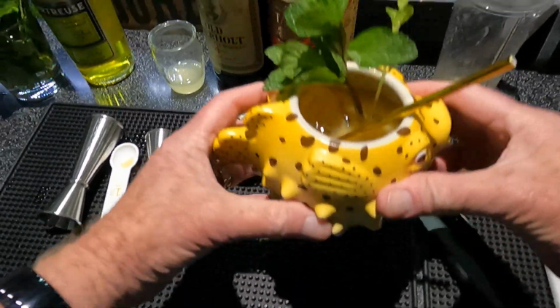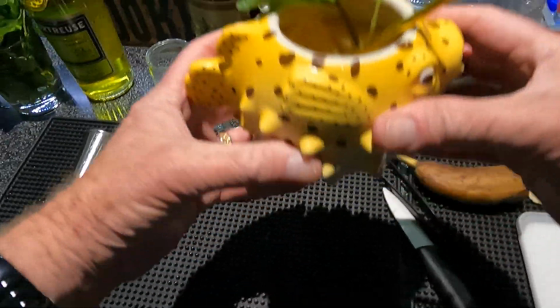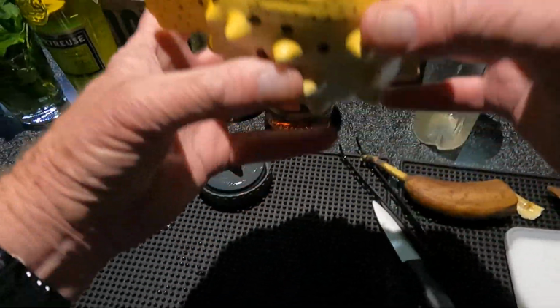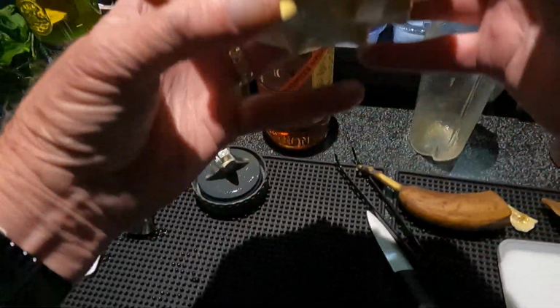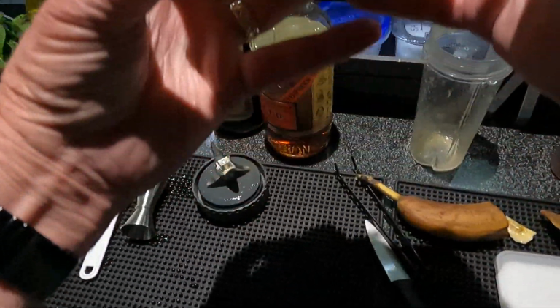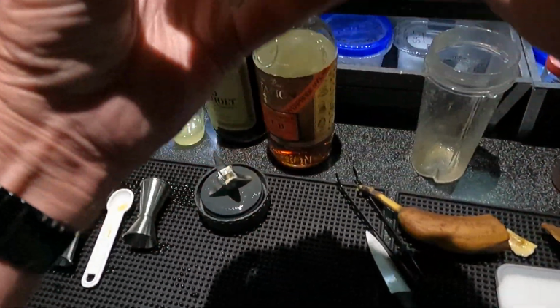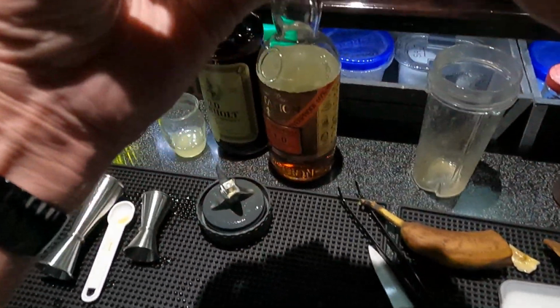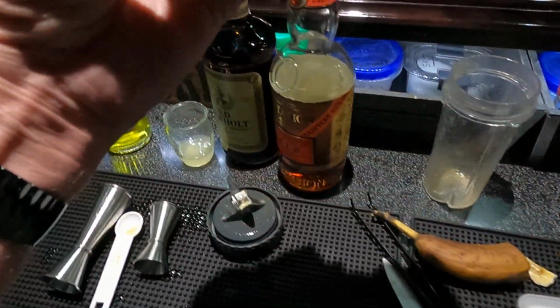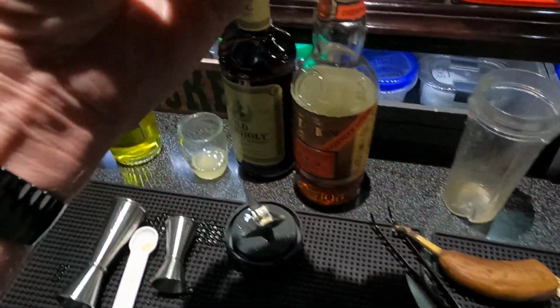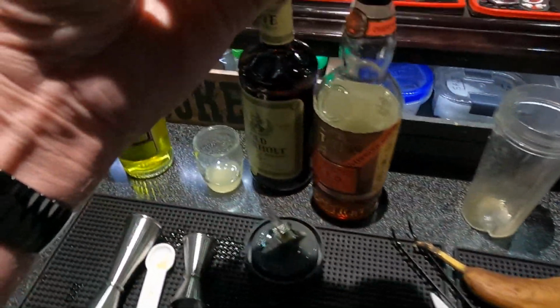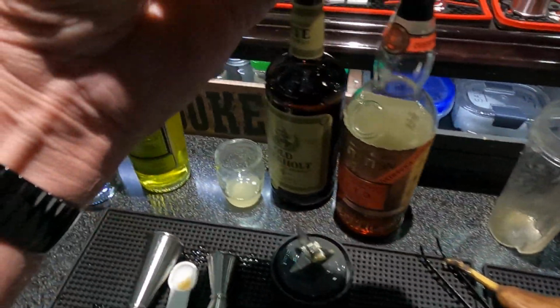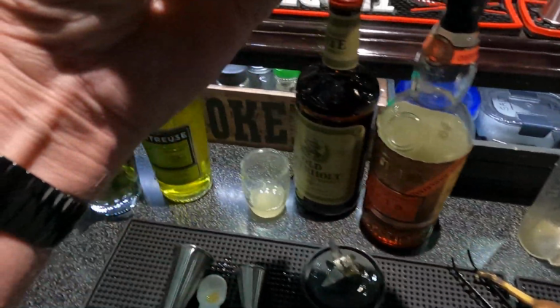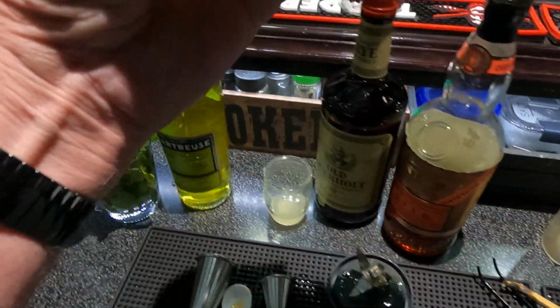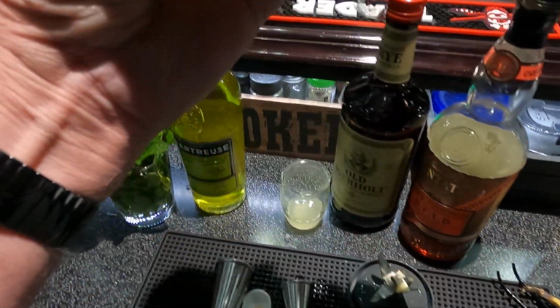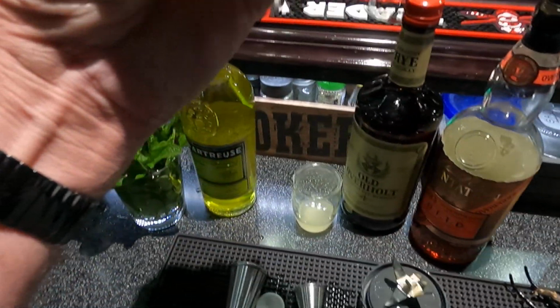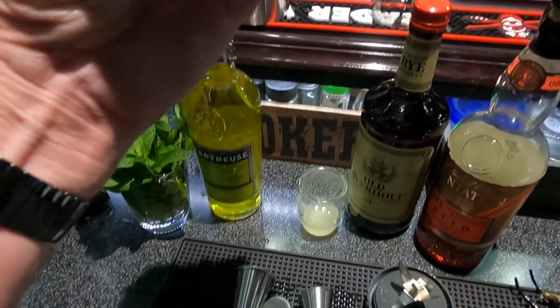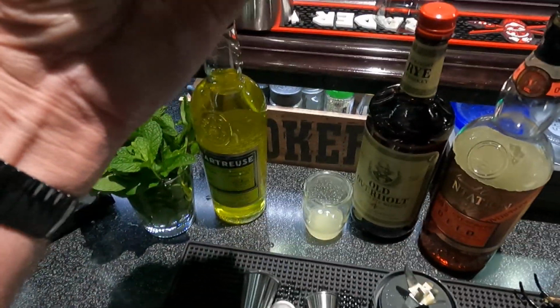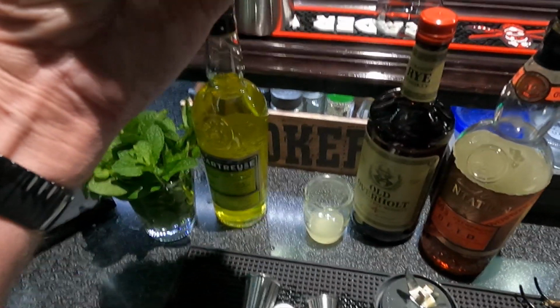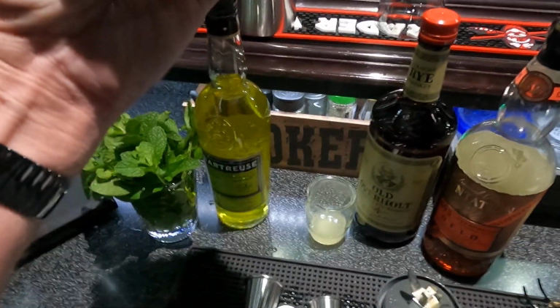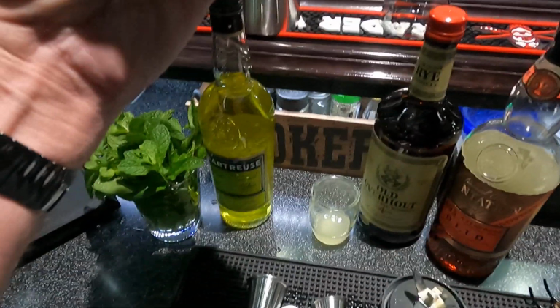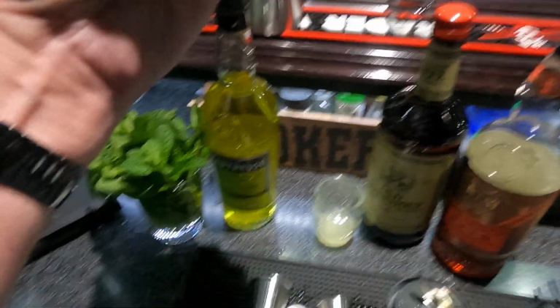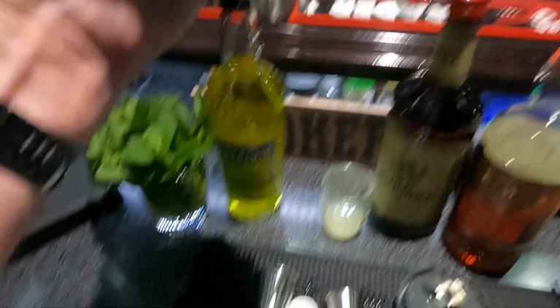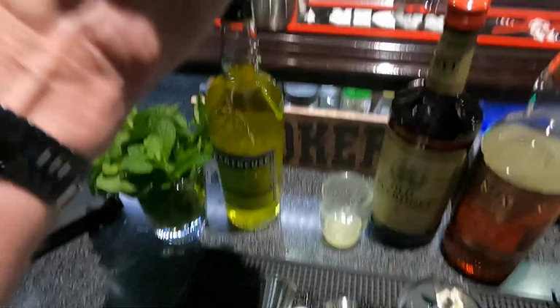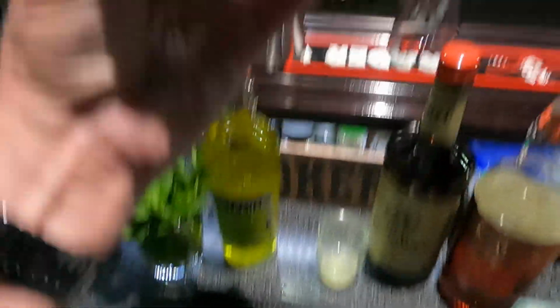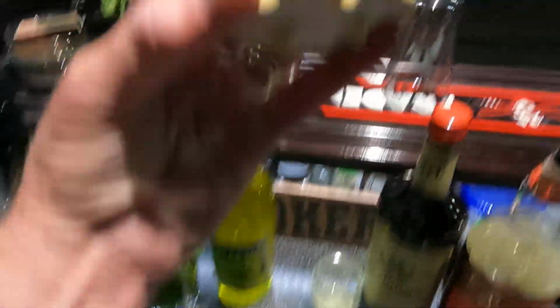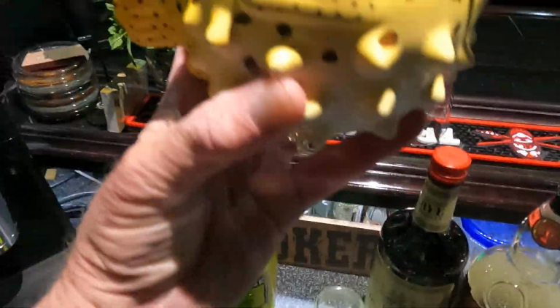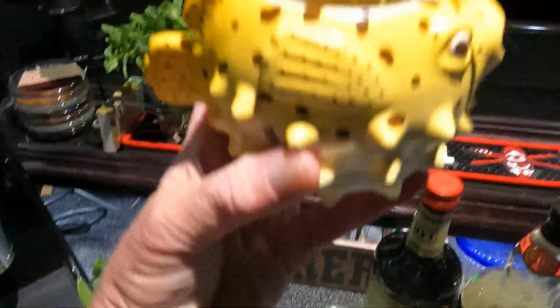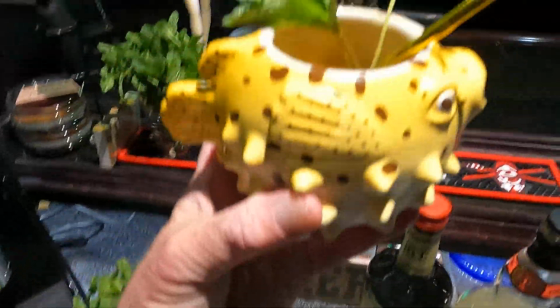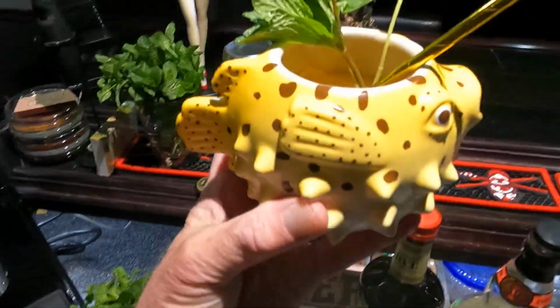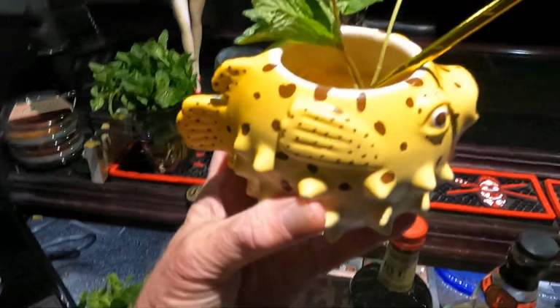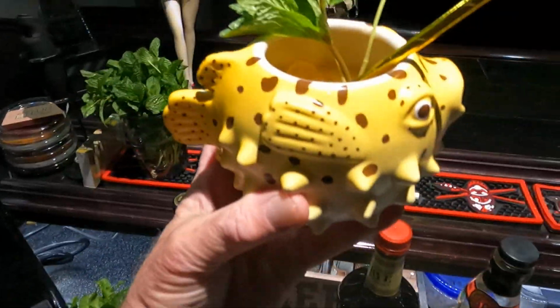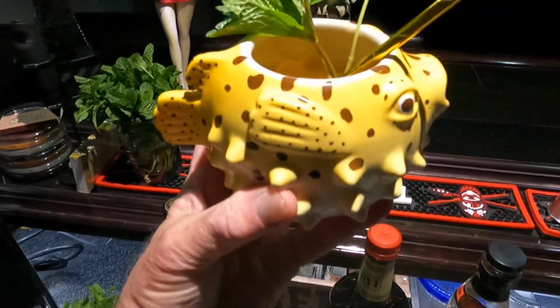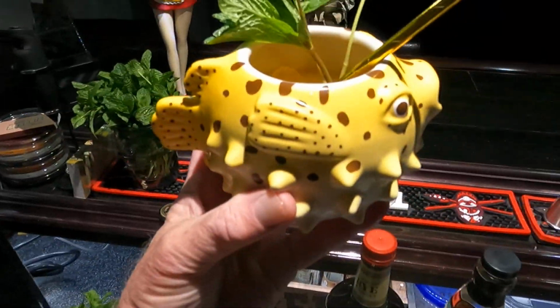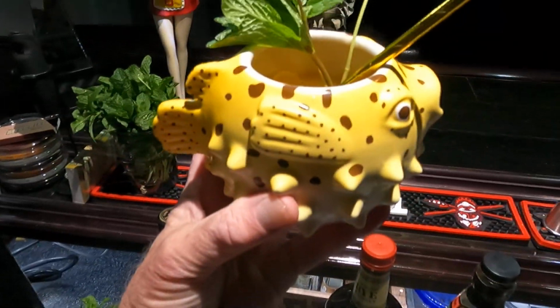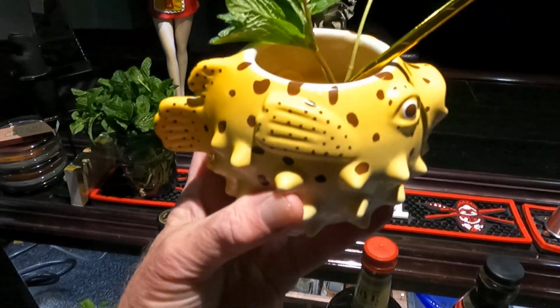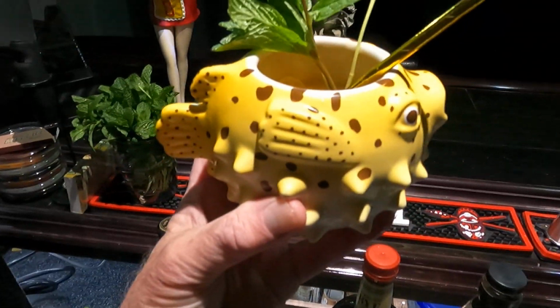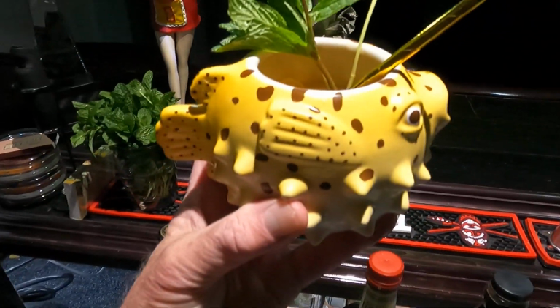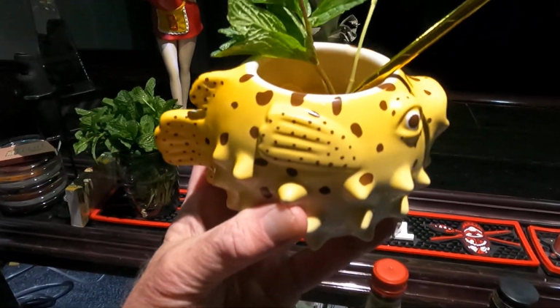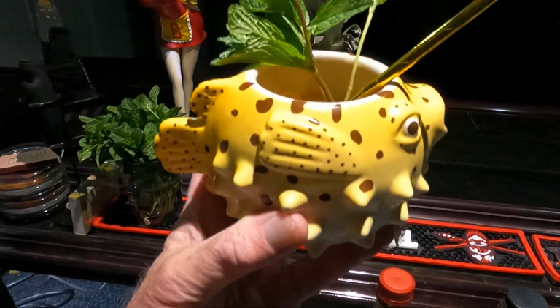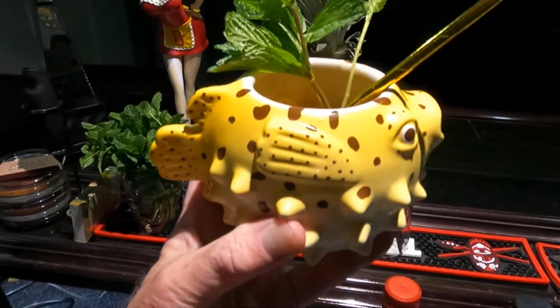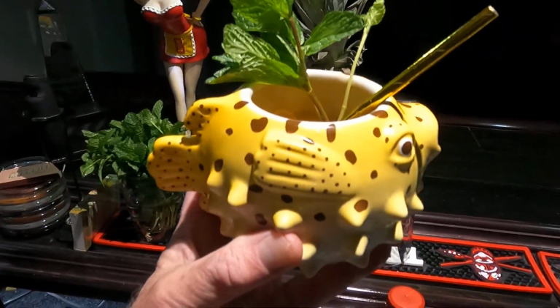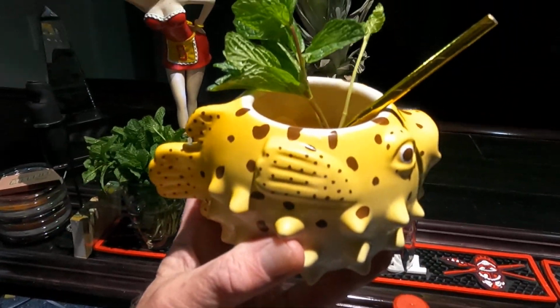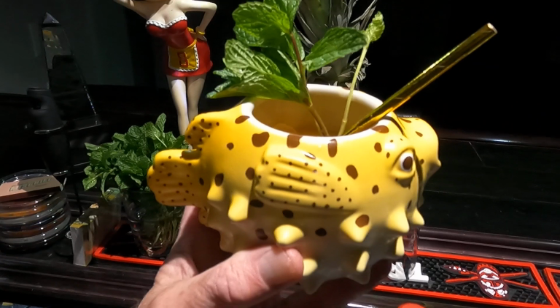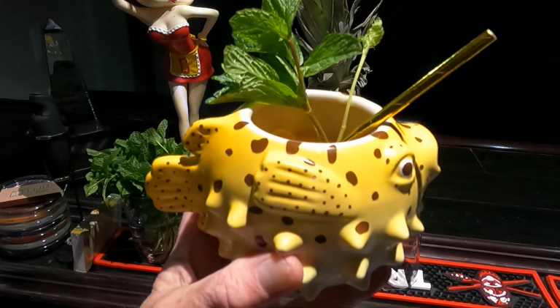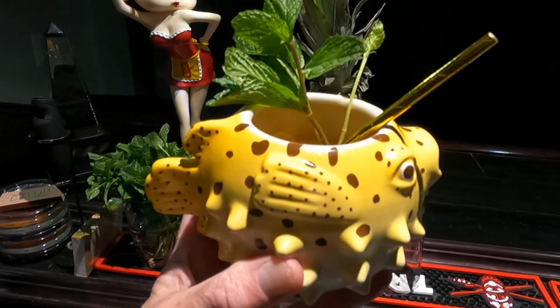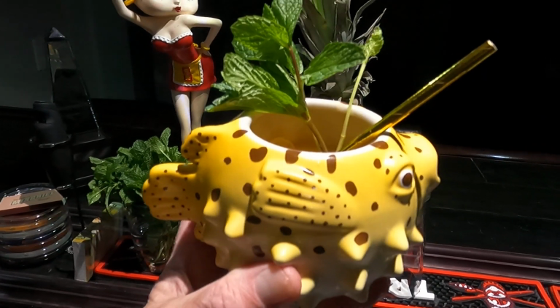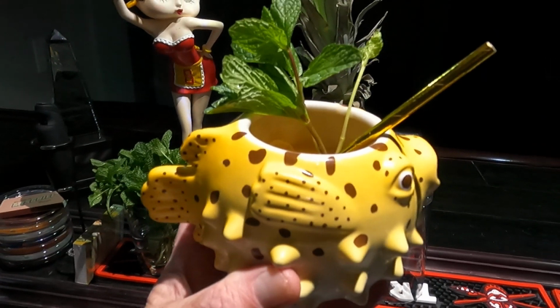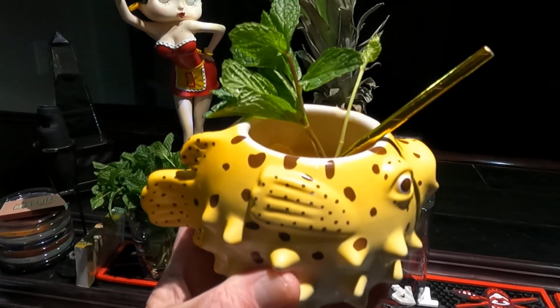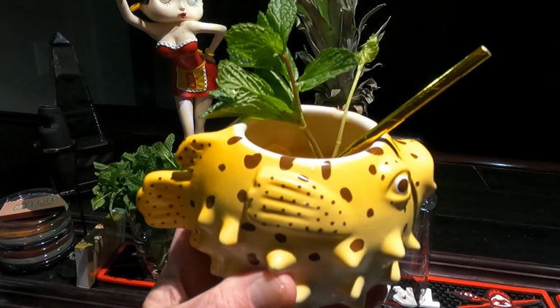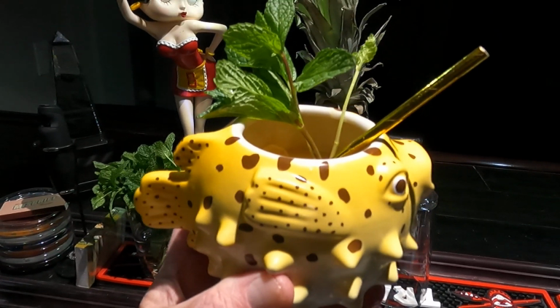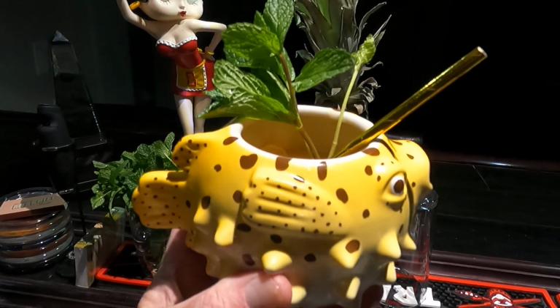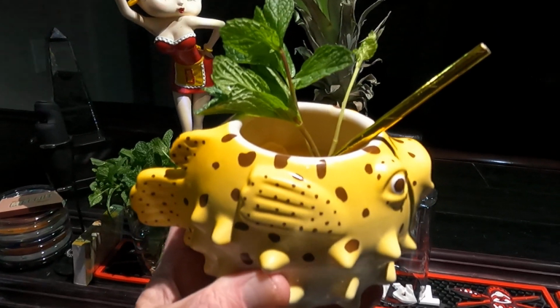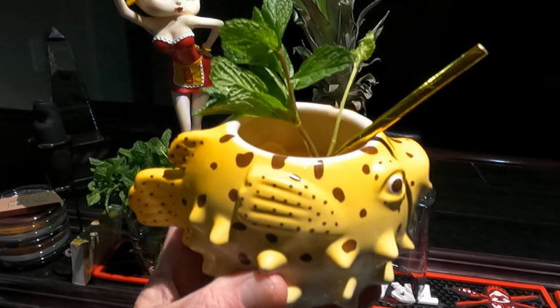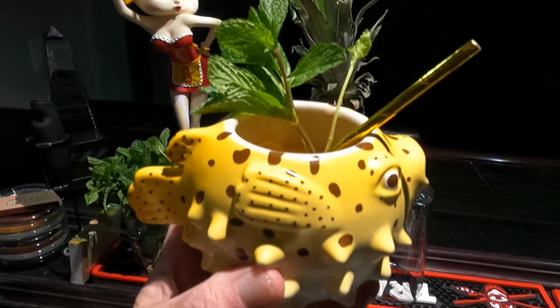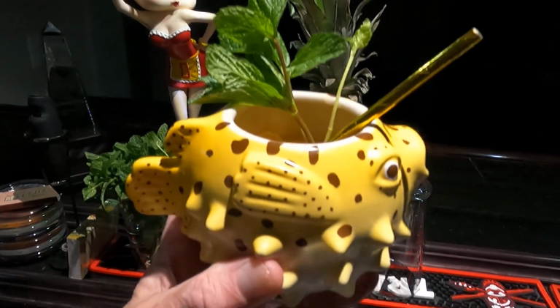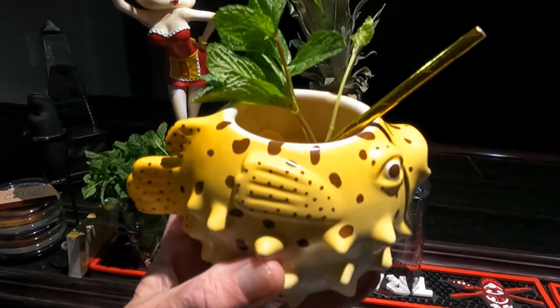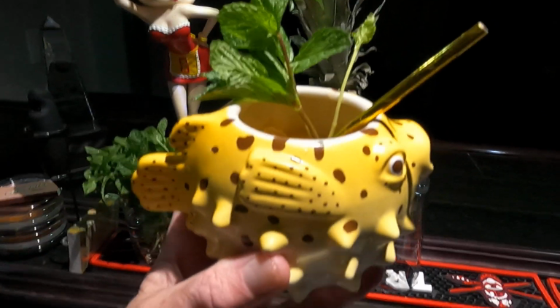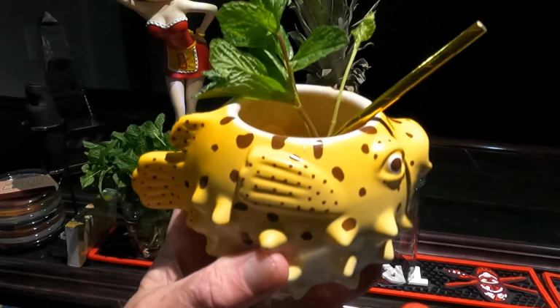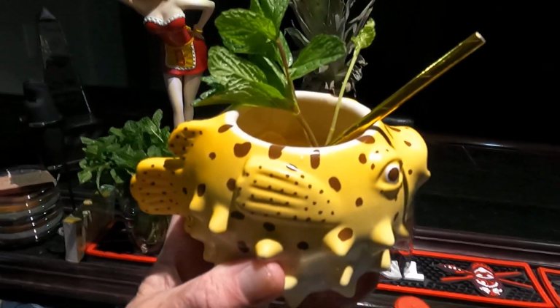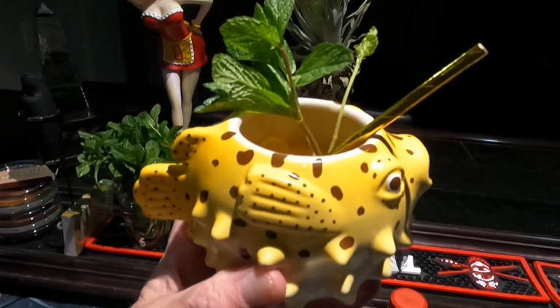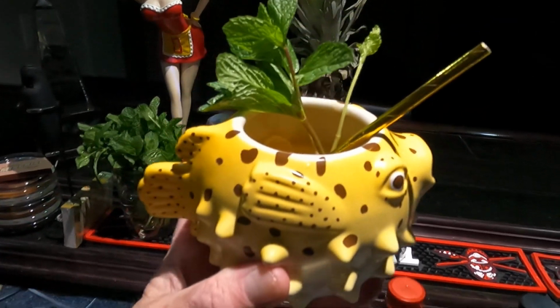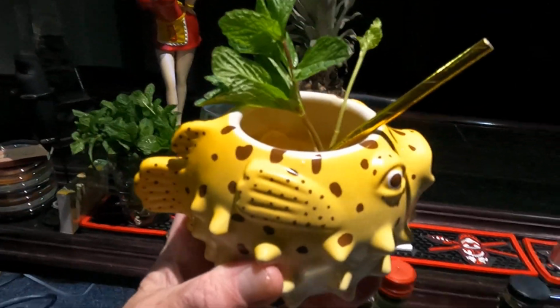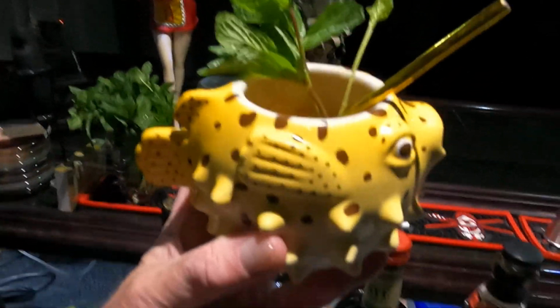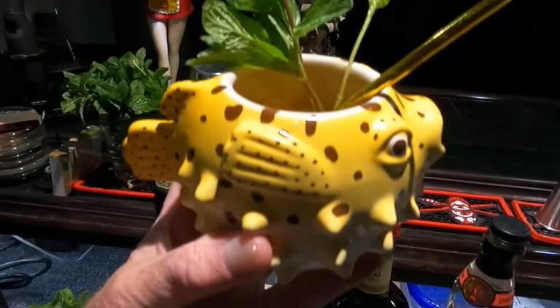And there you have it. This is the Fresh Banana Cocktail Number Two. Hope you all like it, and we'll see you next time.